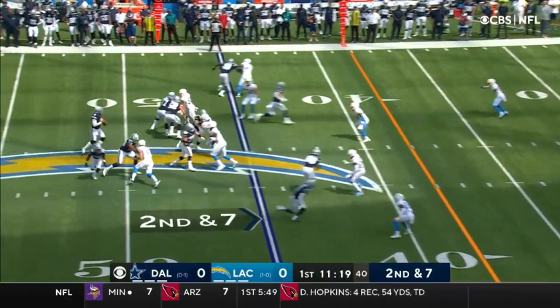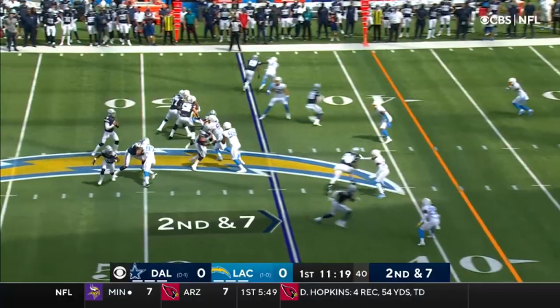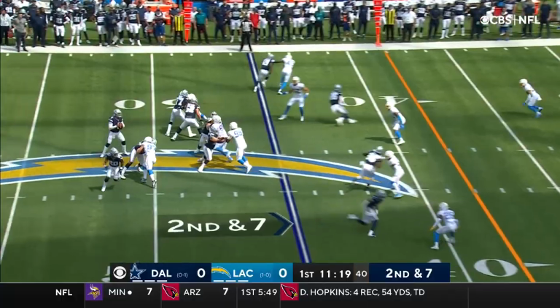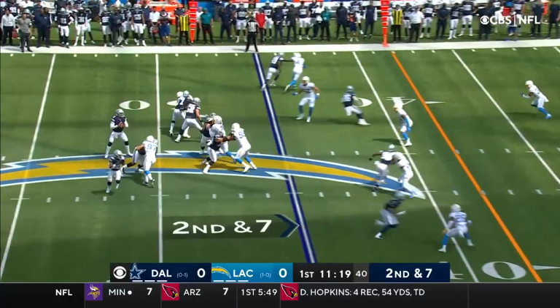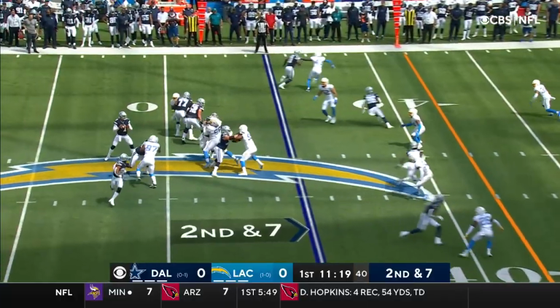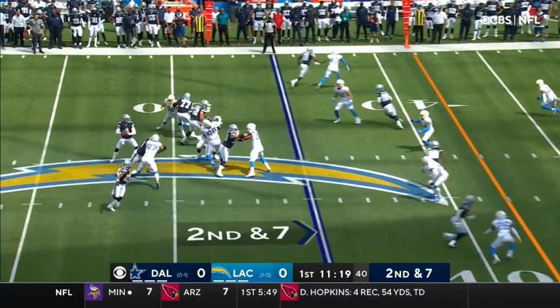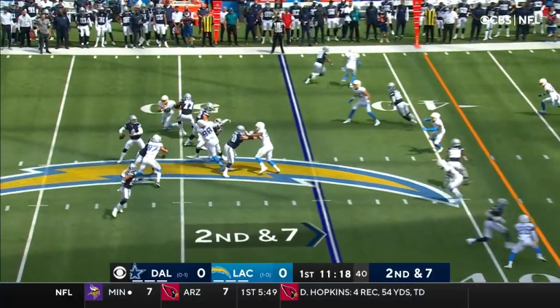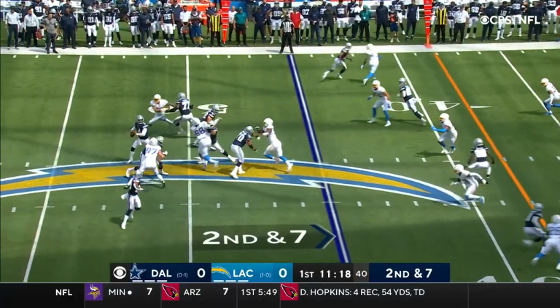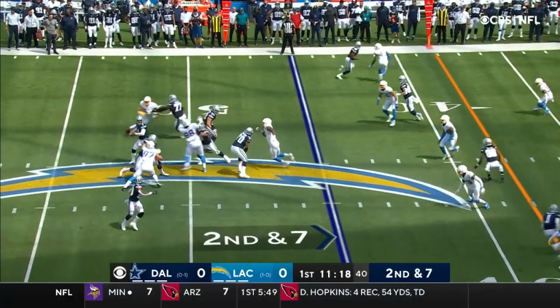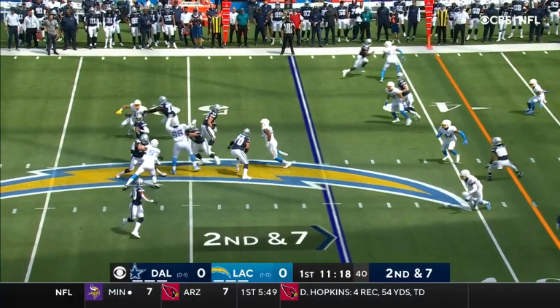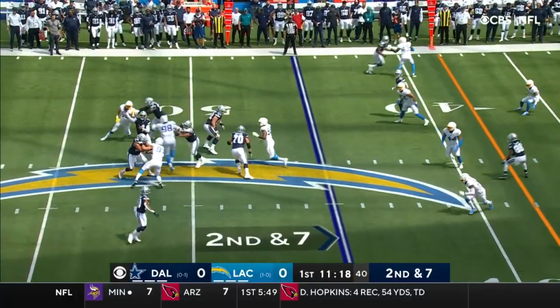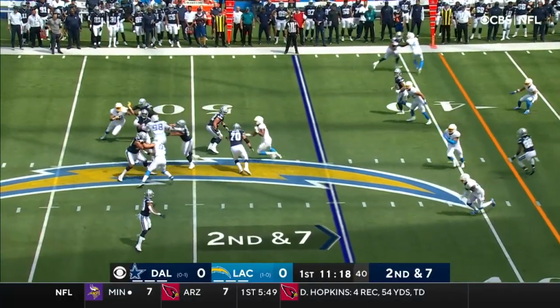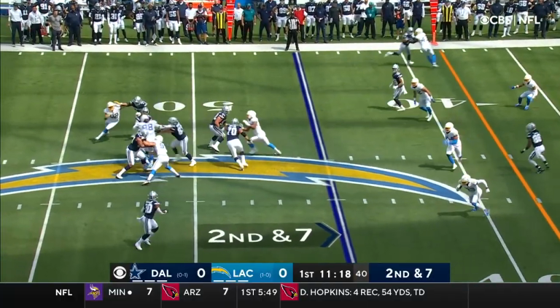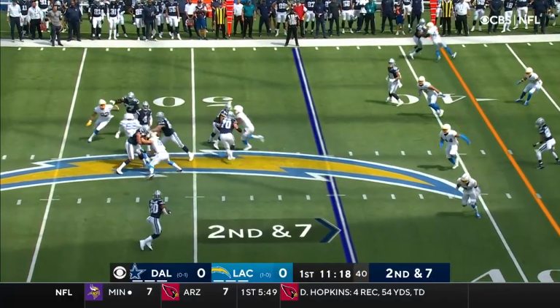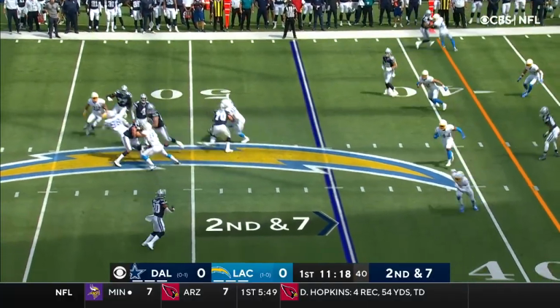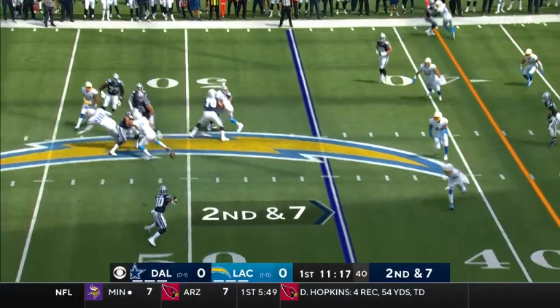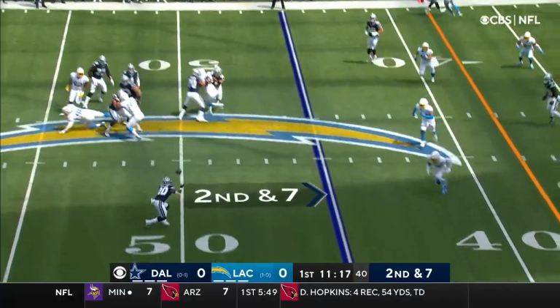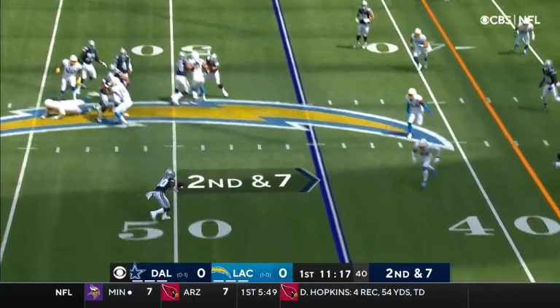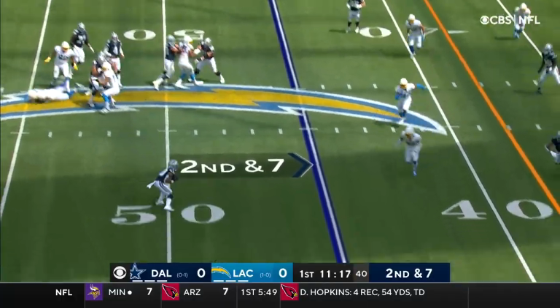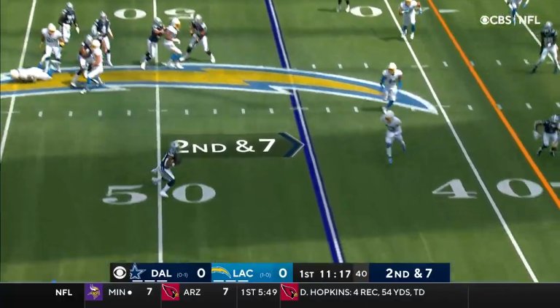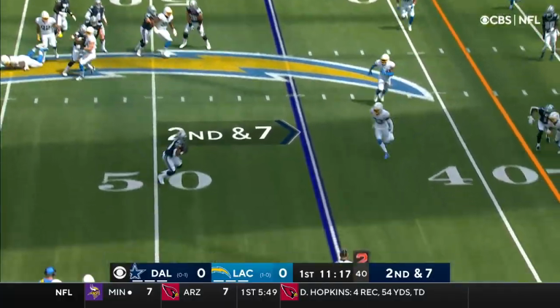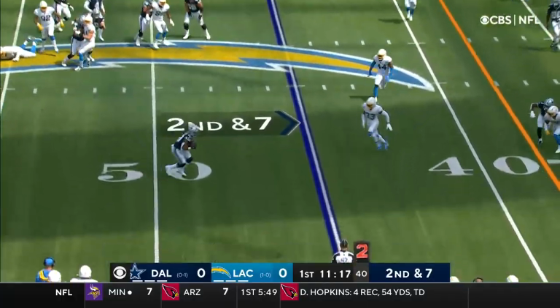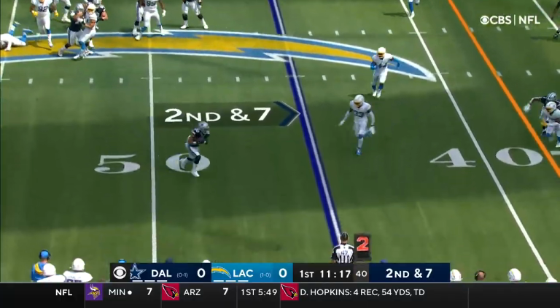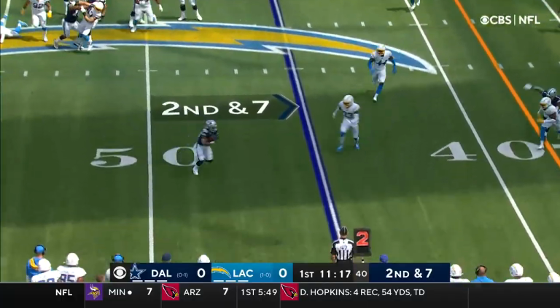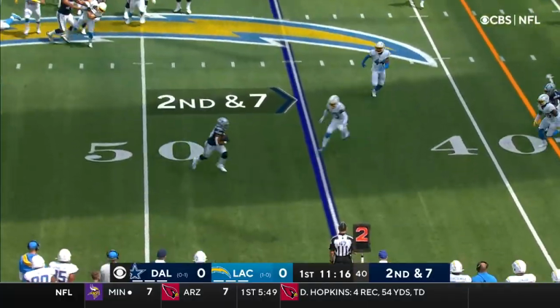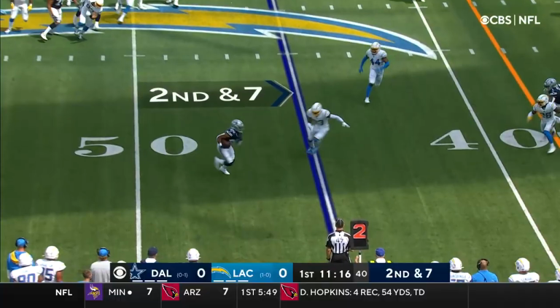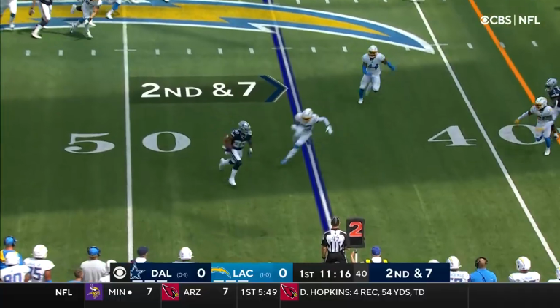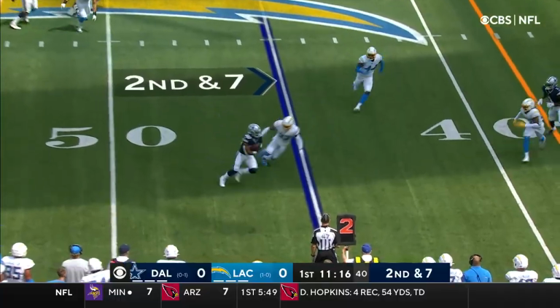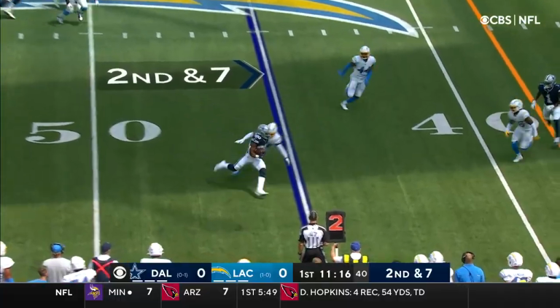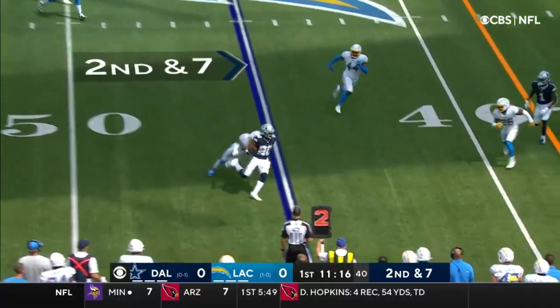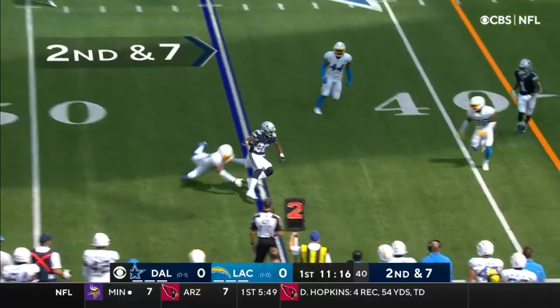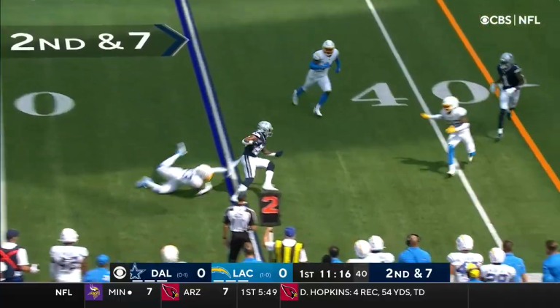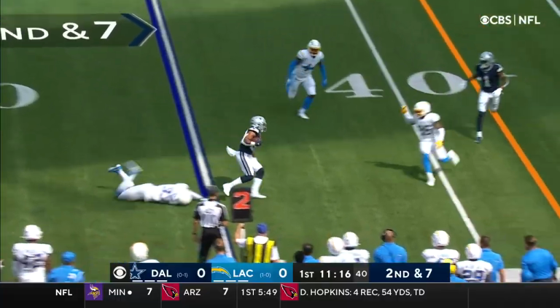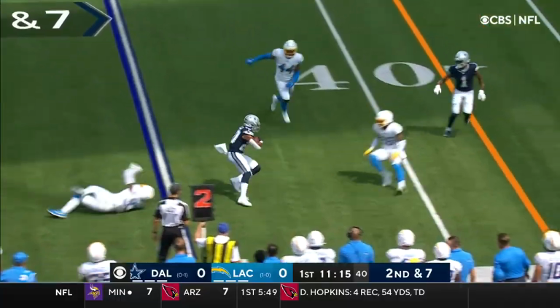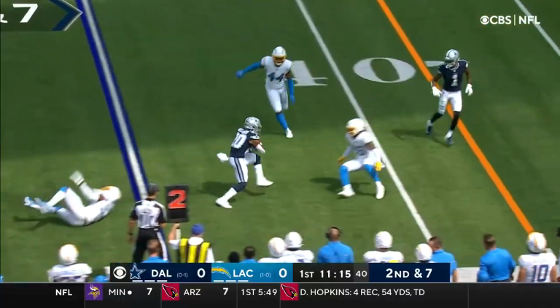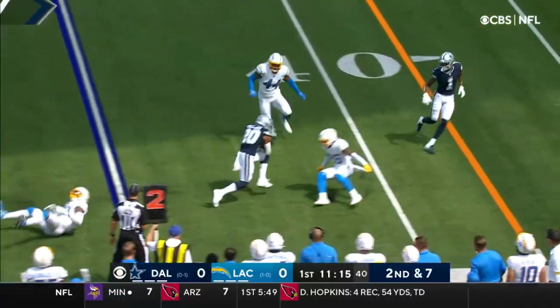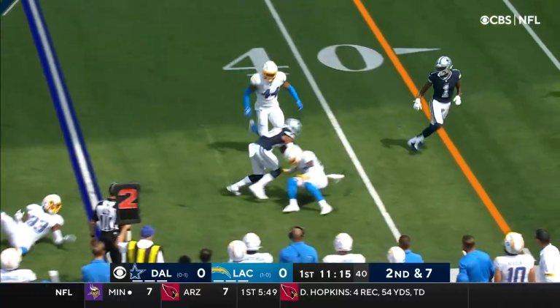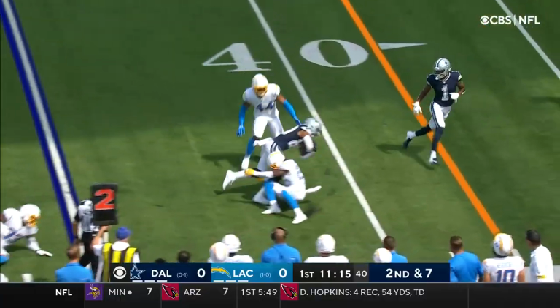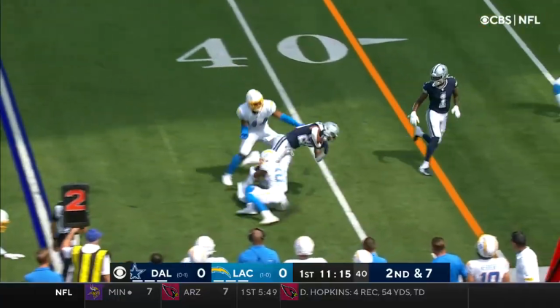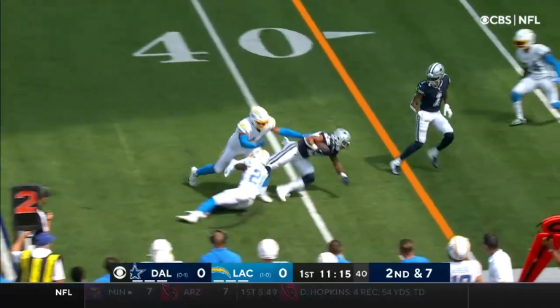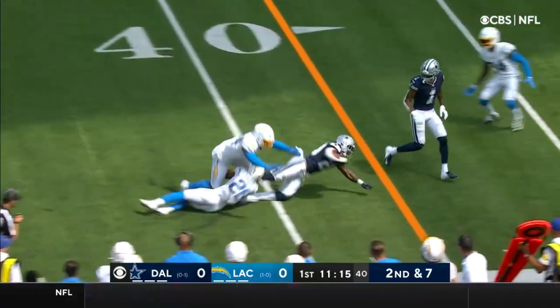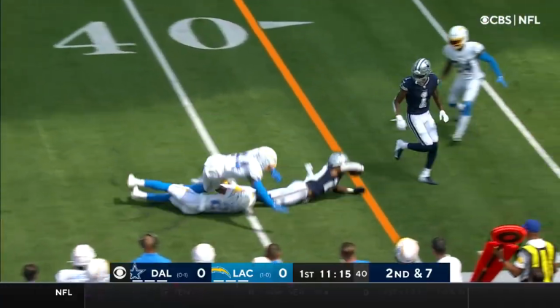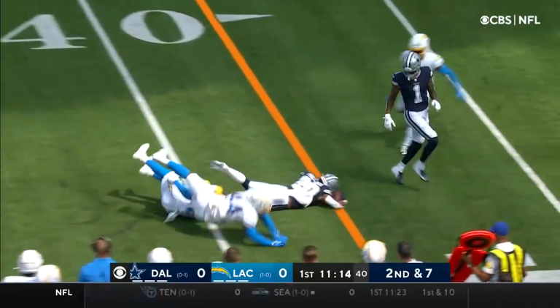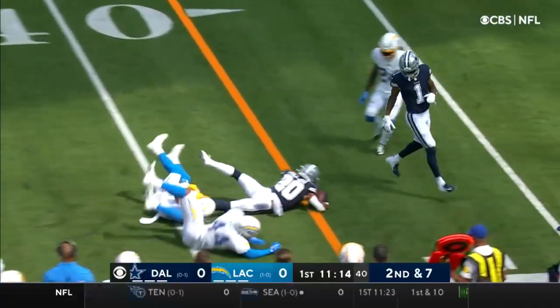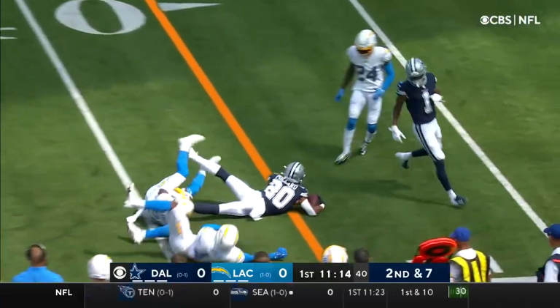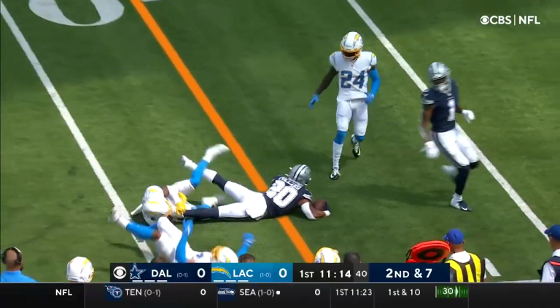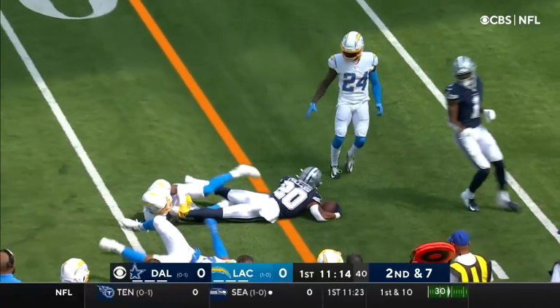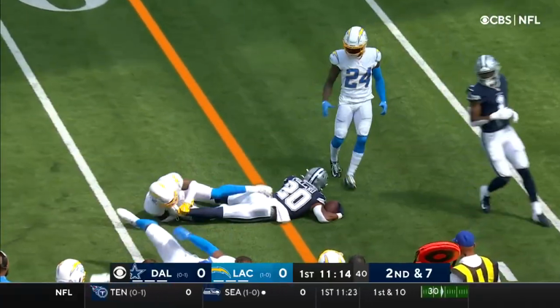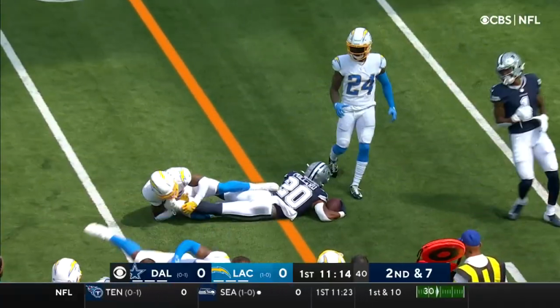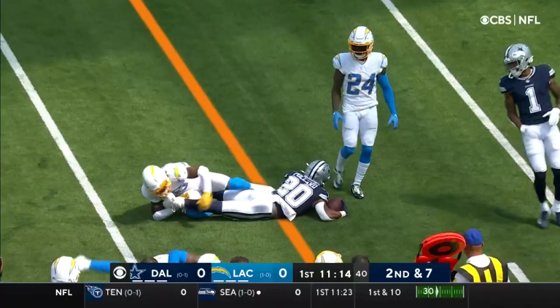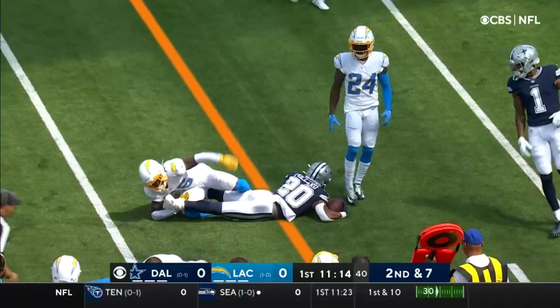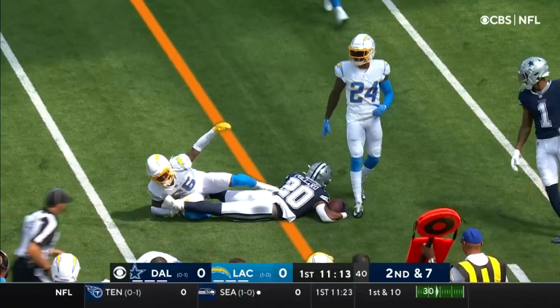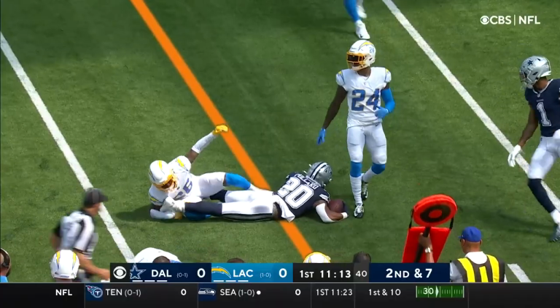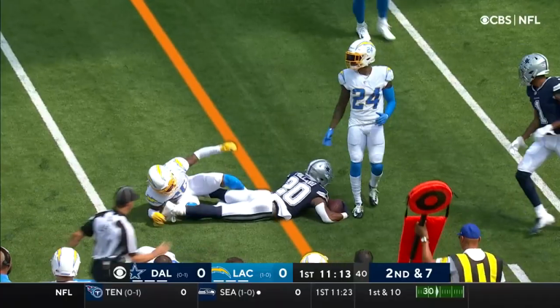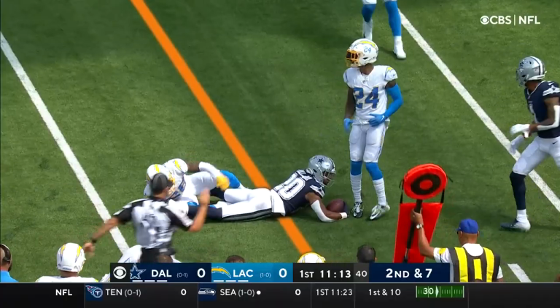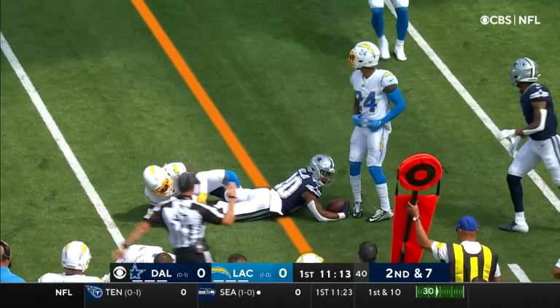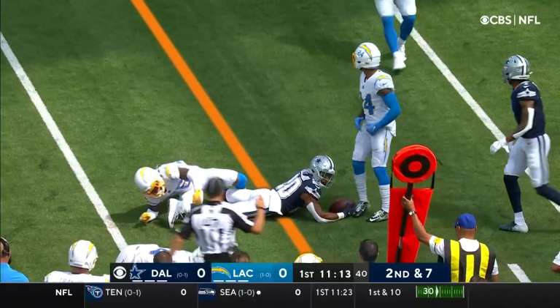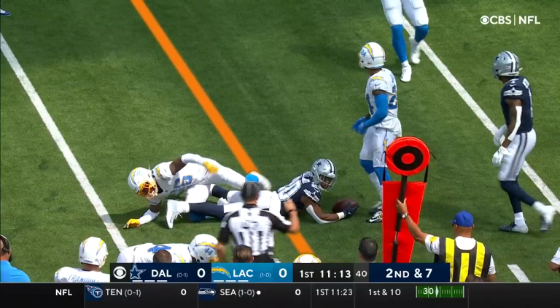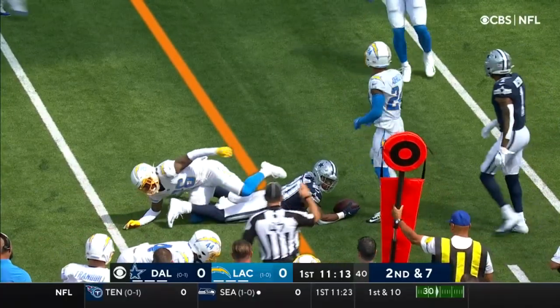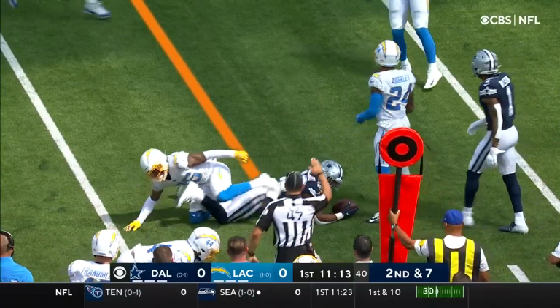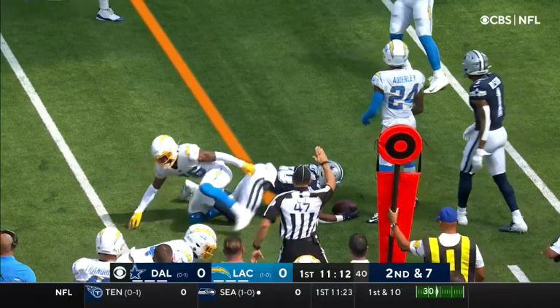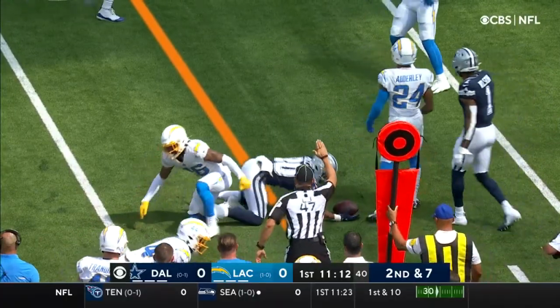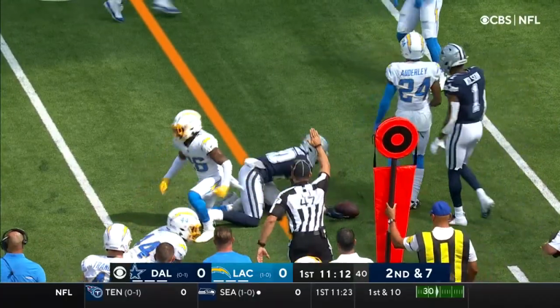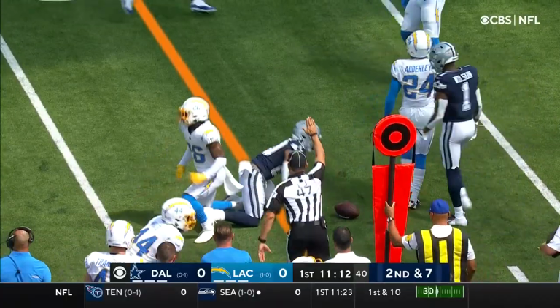Second and seven. Dak ducks it off, power. Good move to escape the first hit.